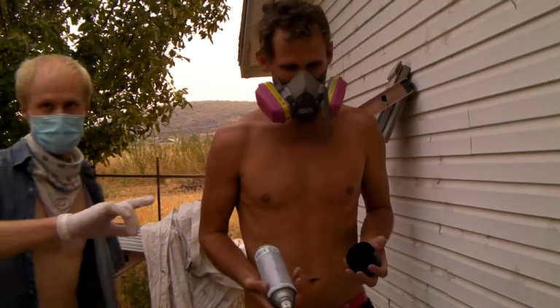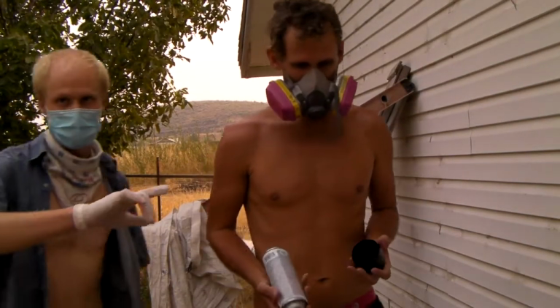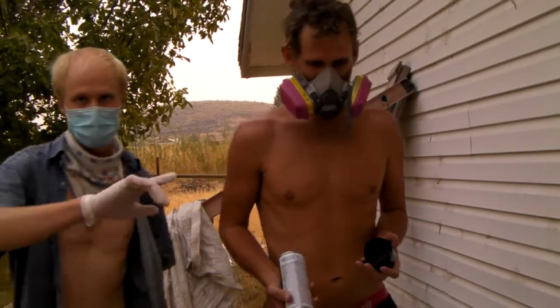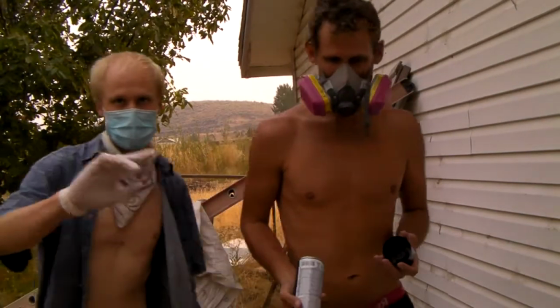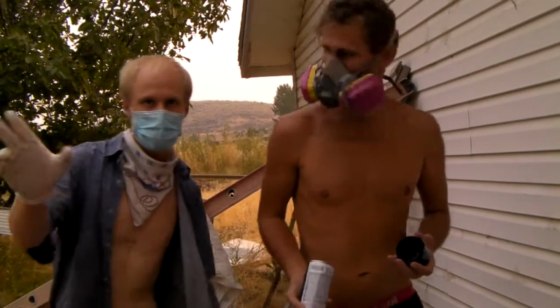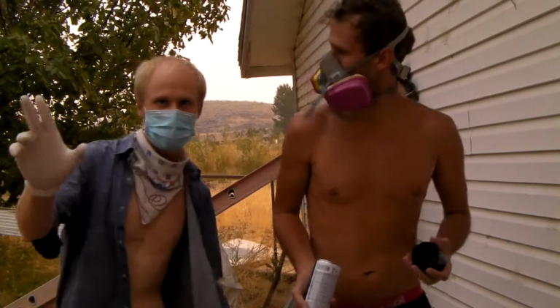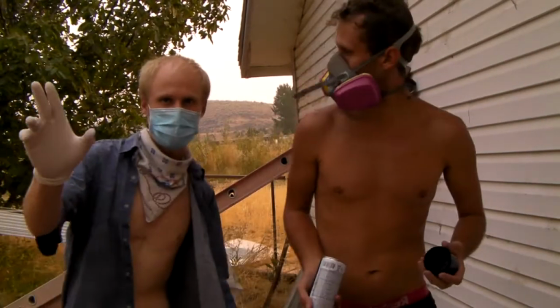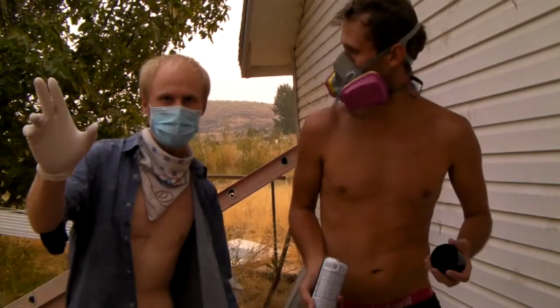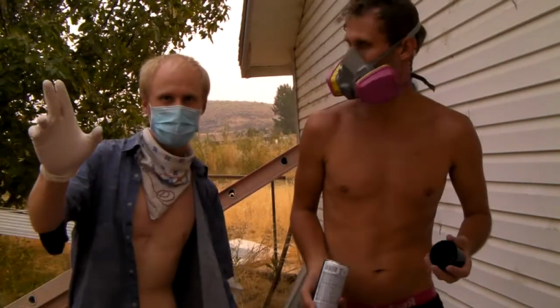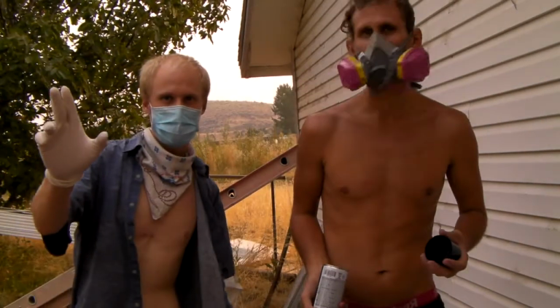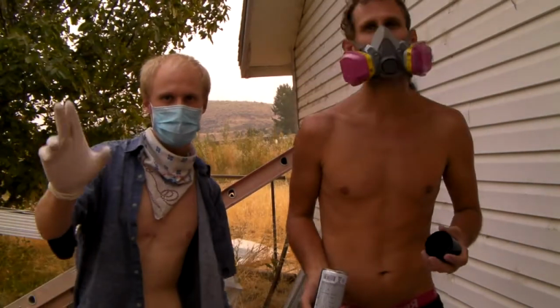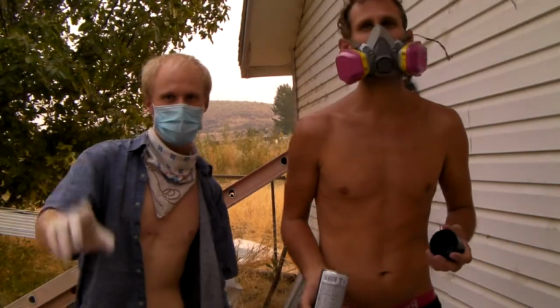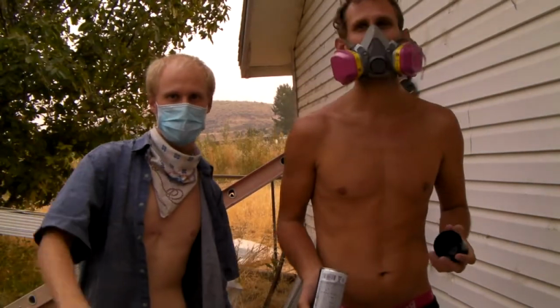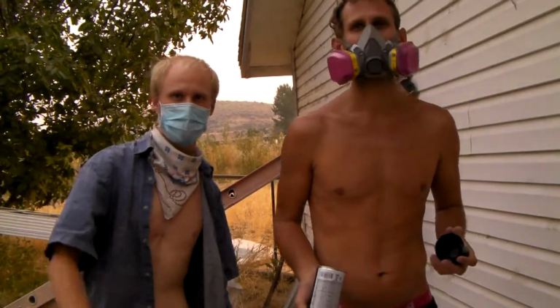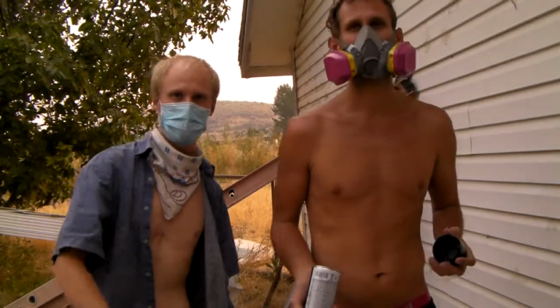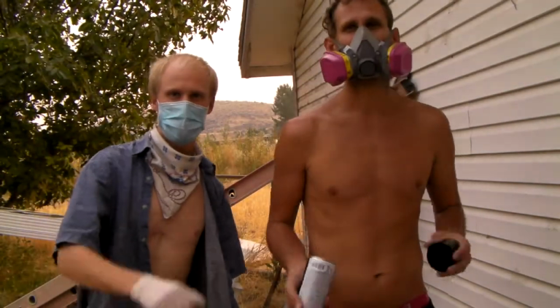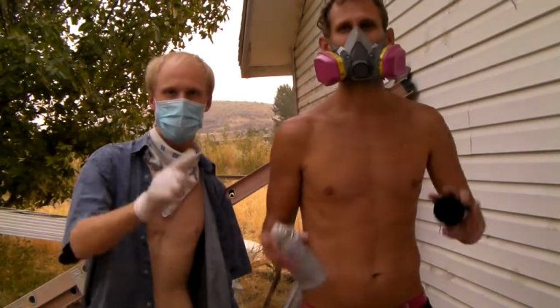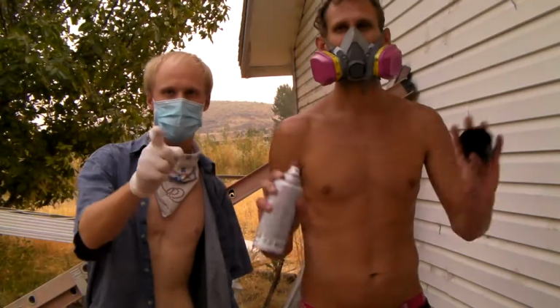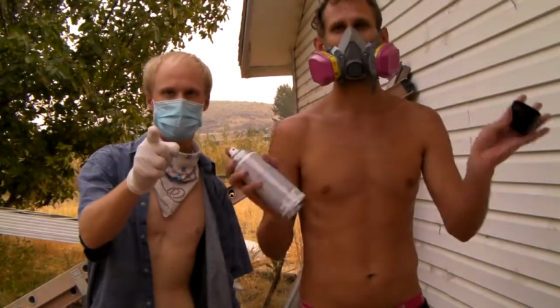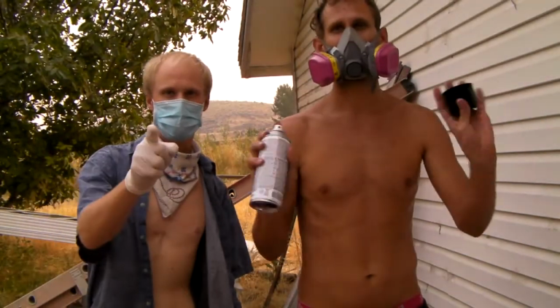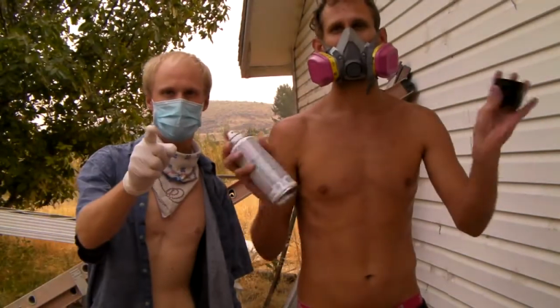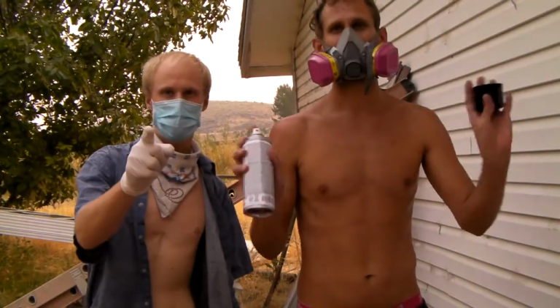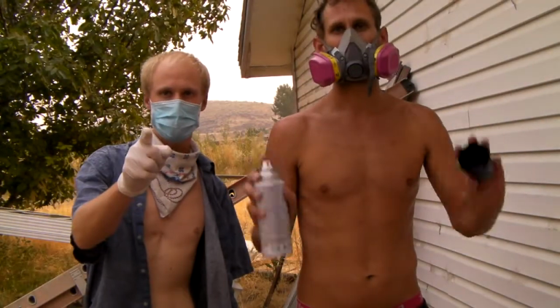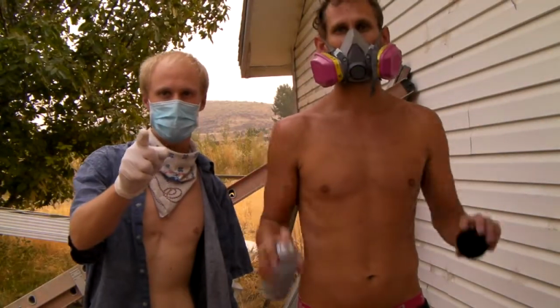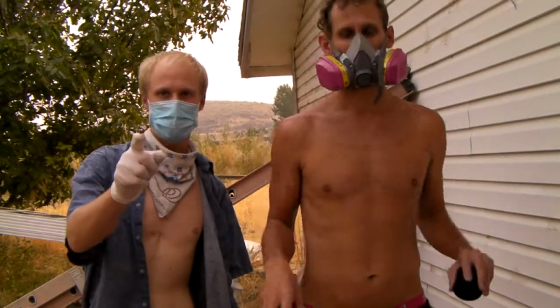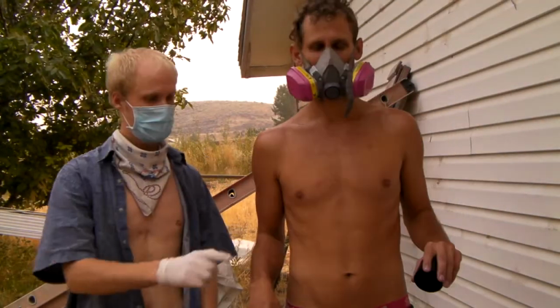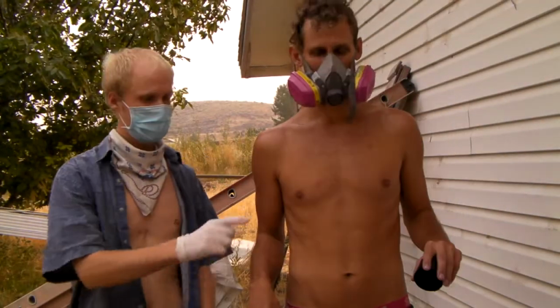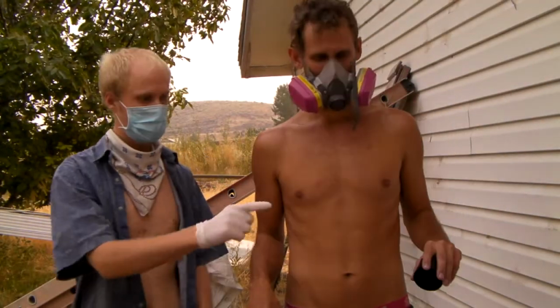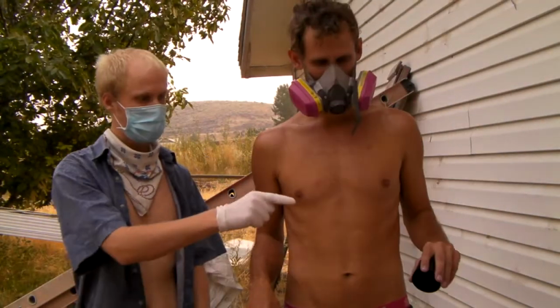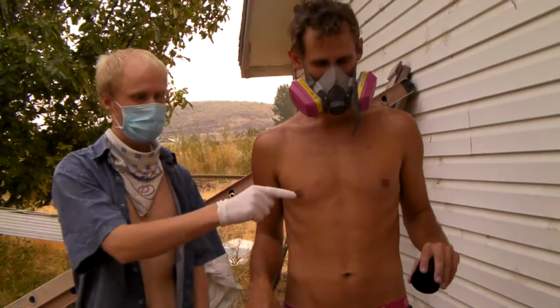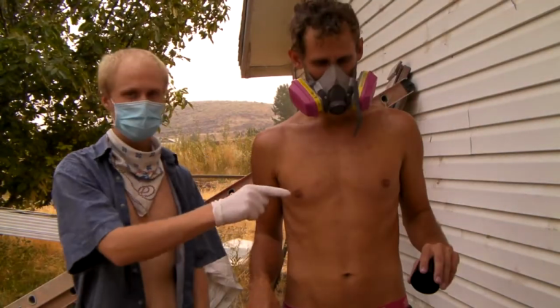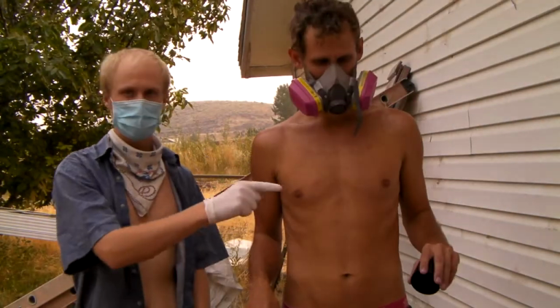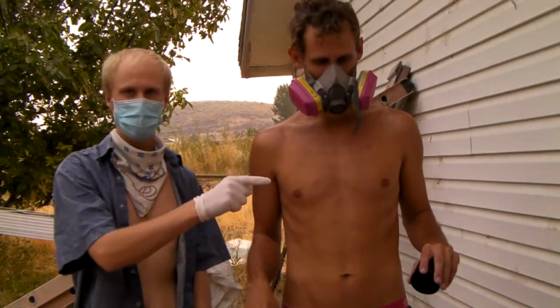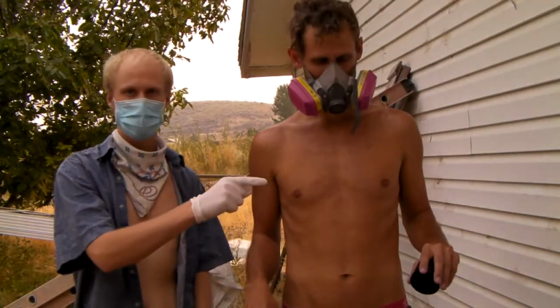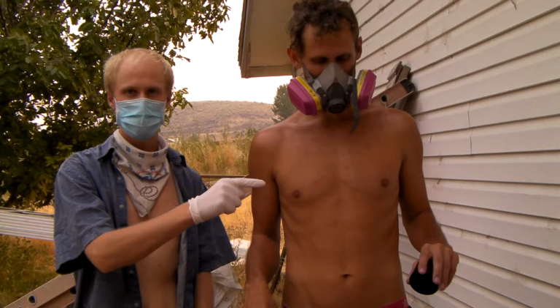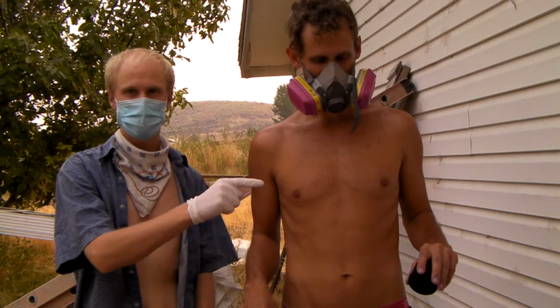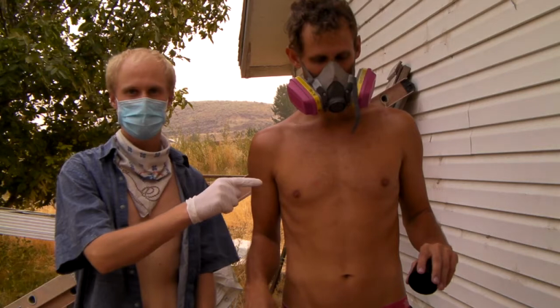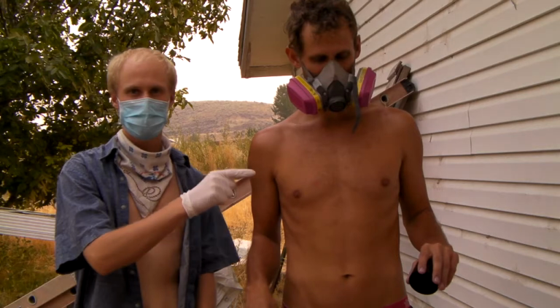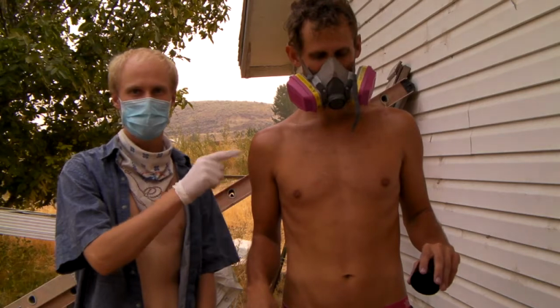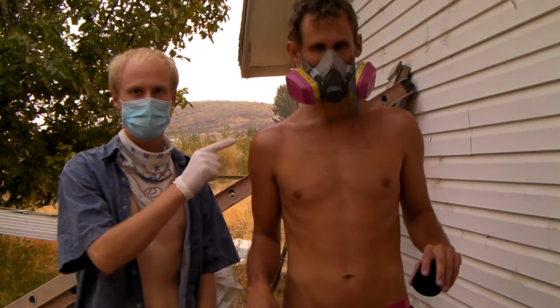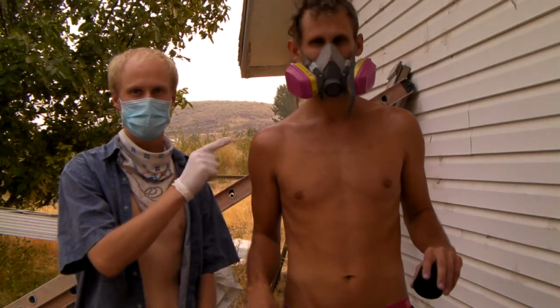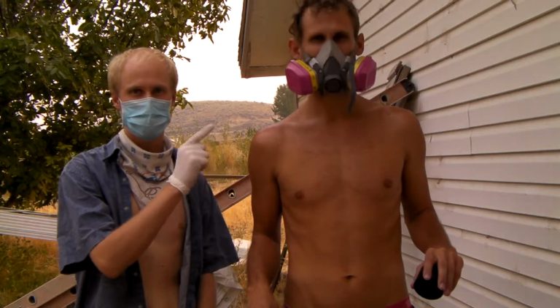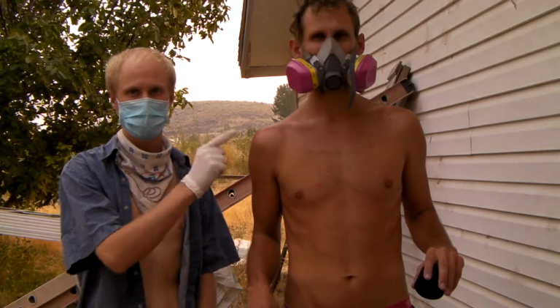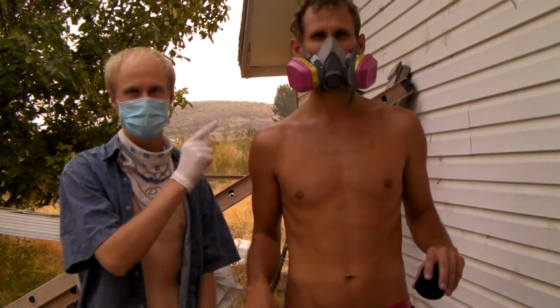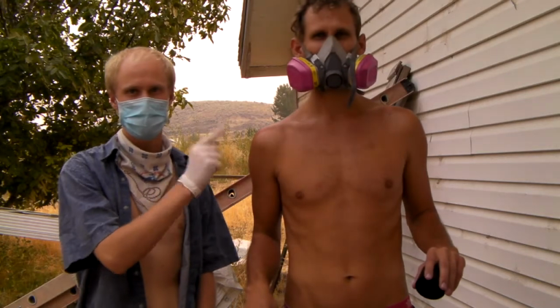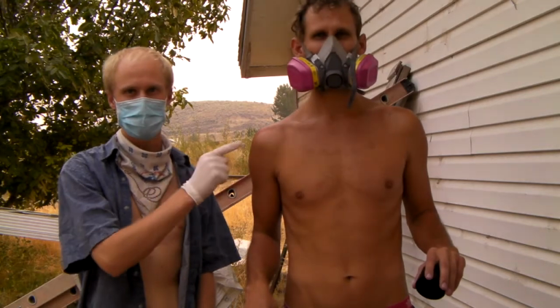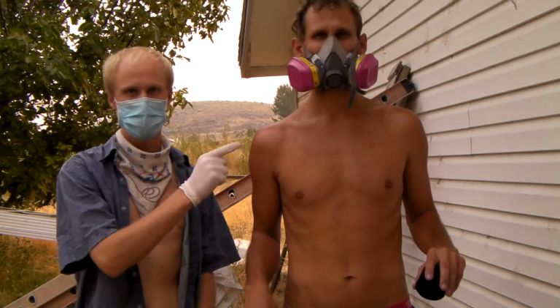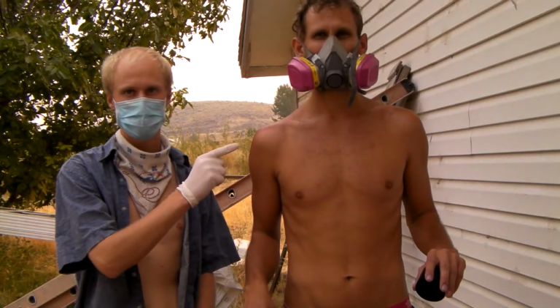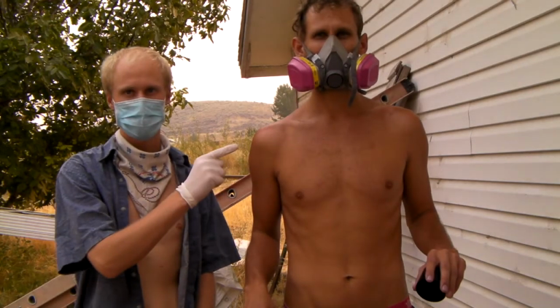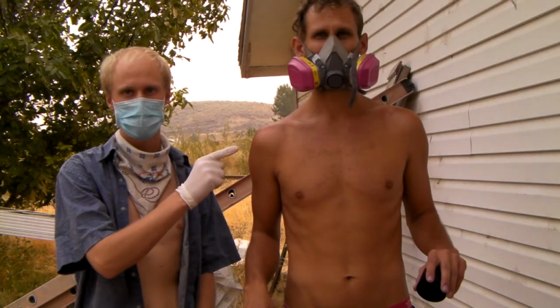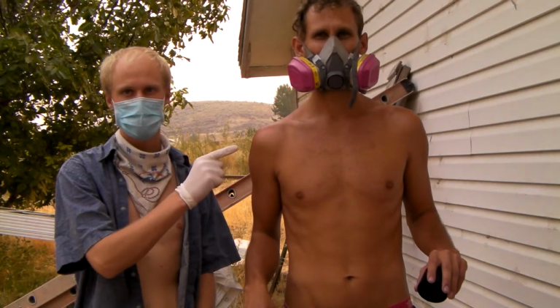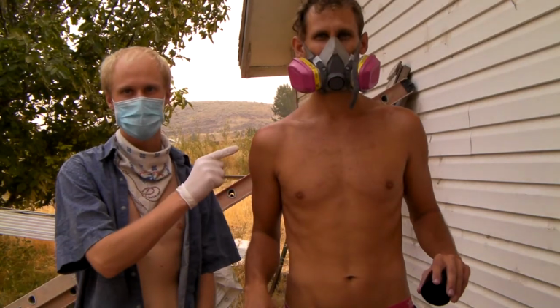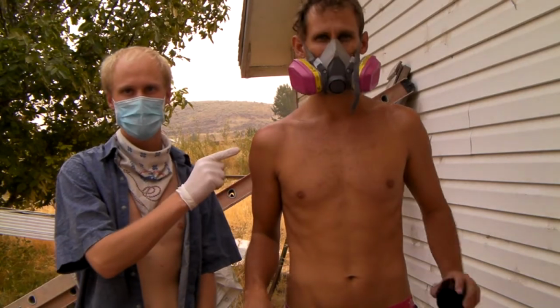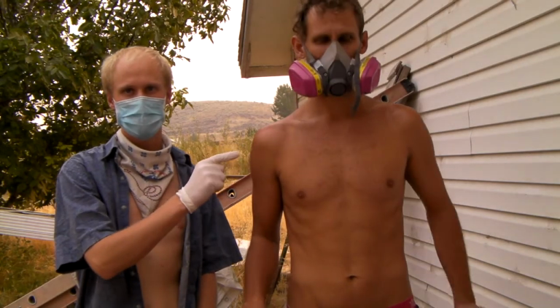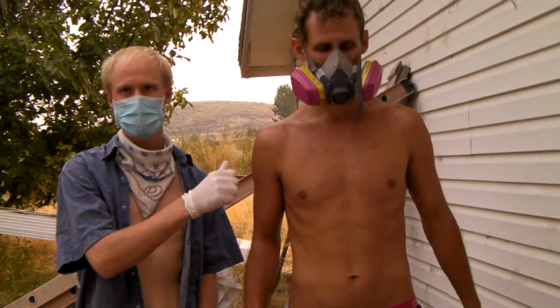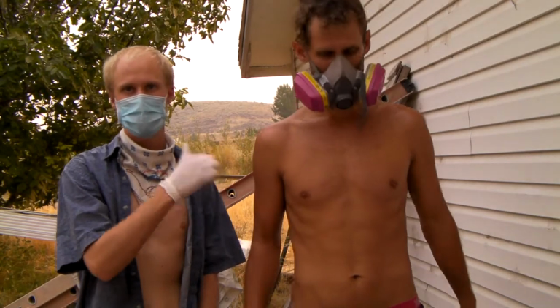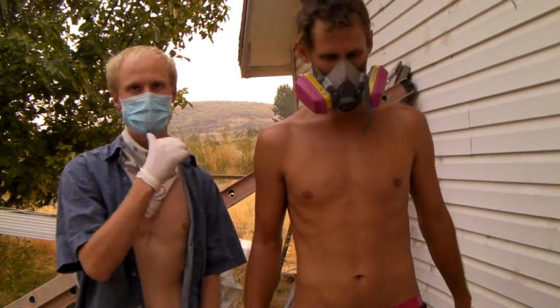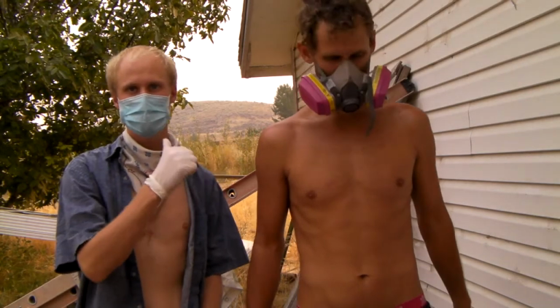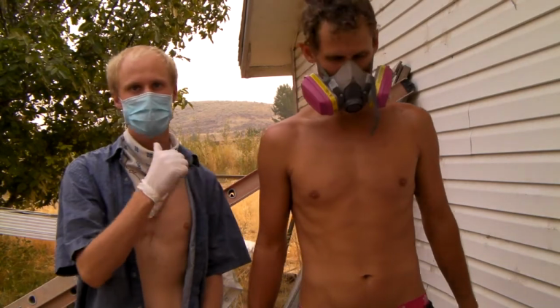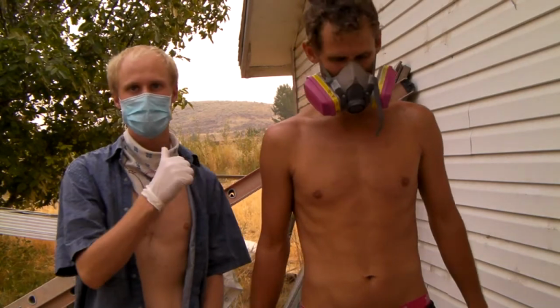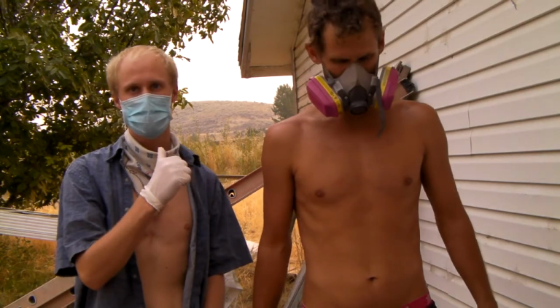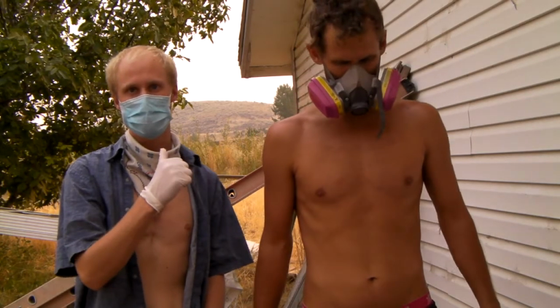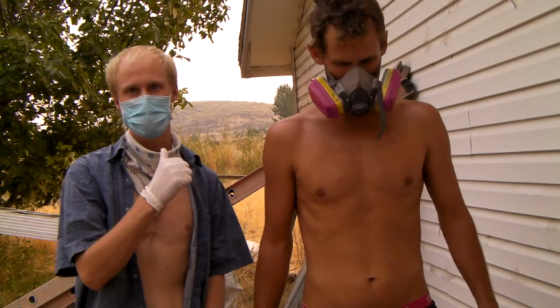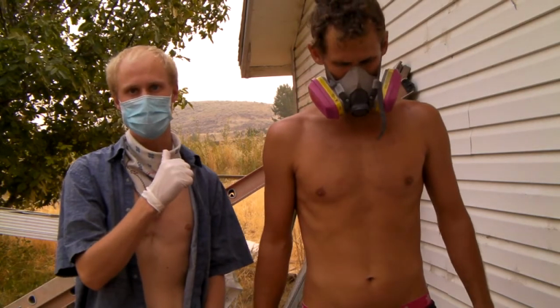Hey guys, I think you're really going to like this. My brother's going to be doing the spray painting because he's better at that. I just cut it out.